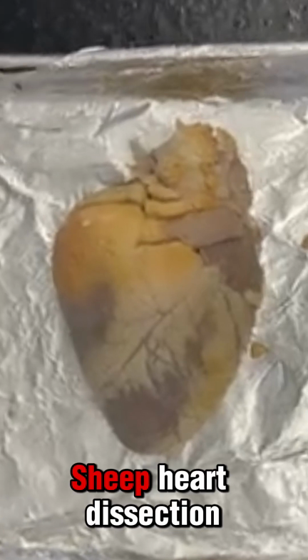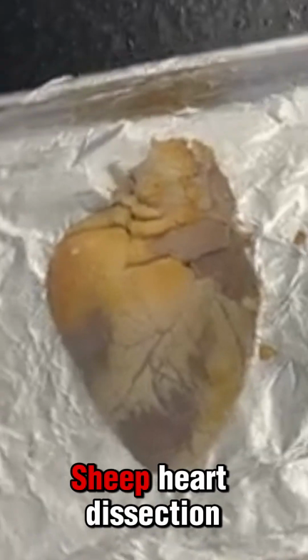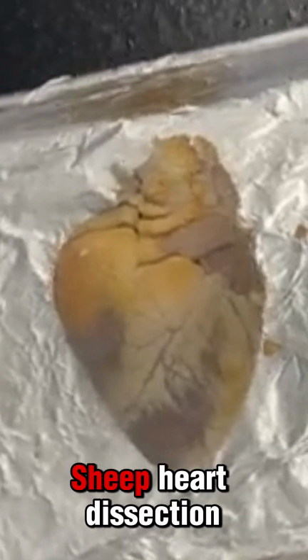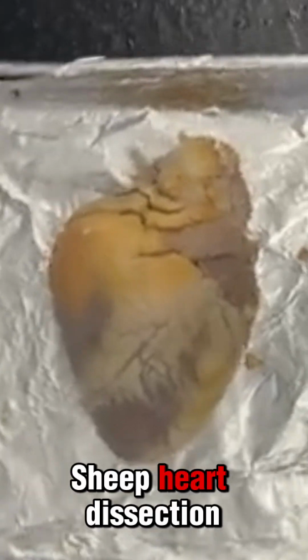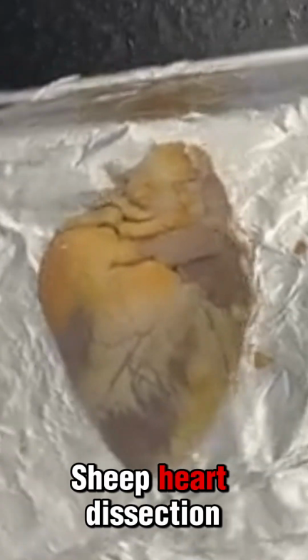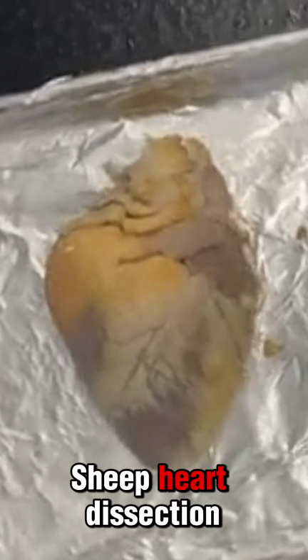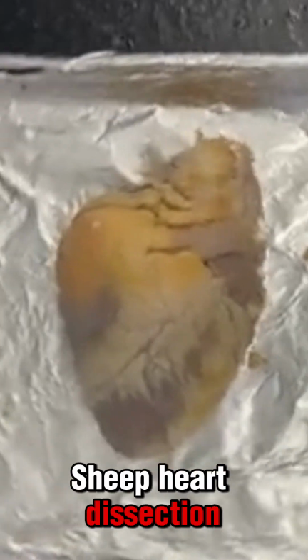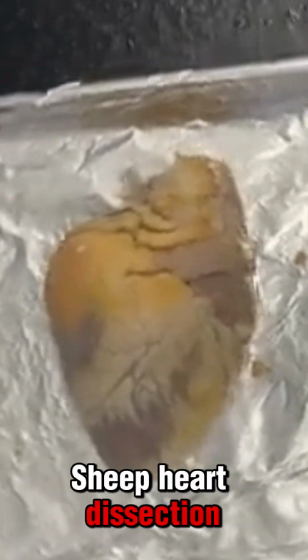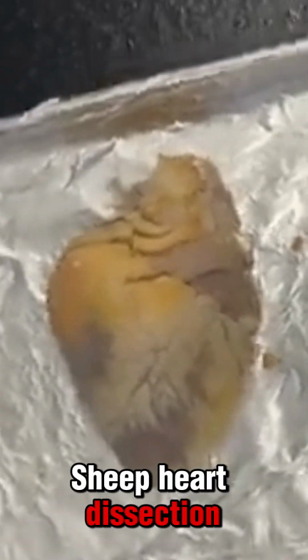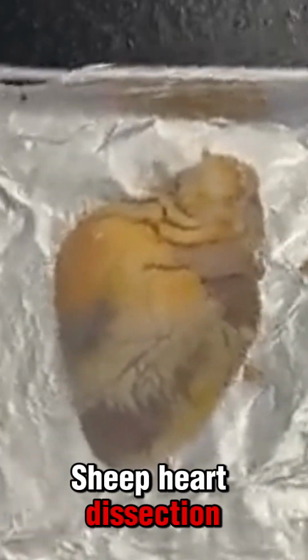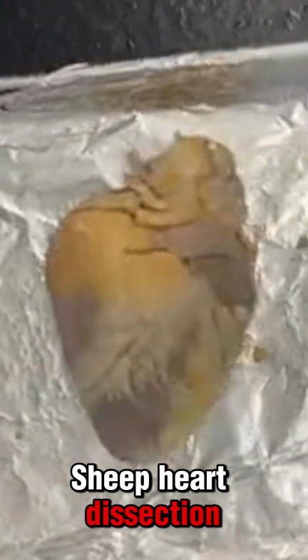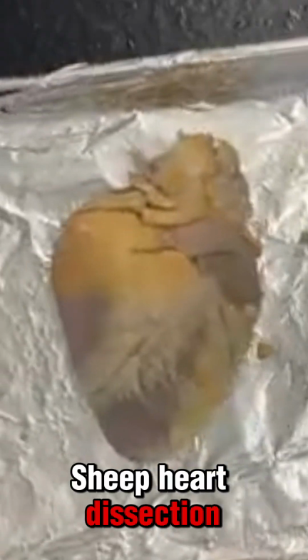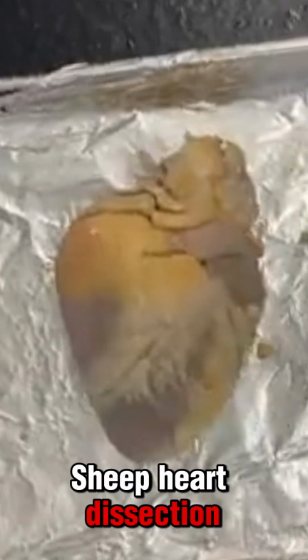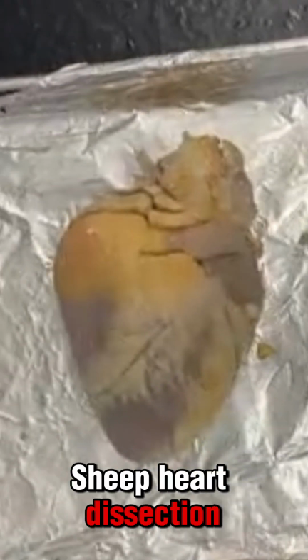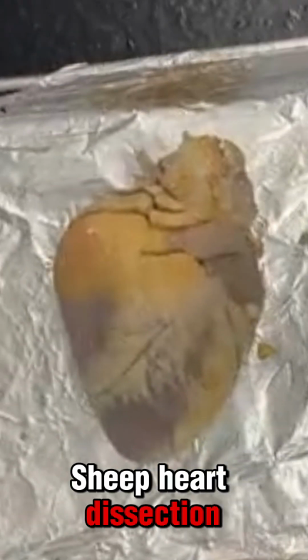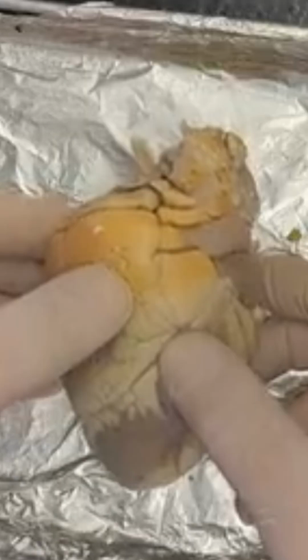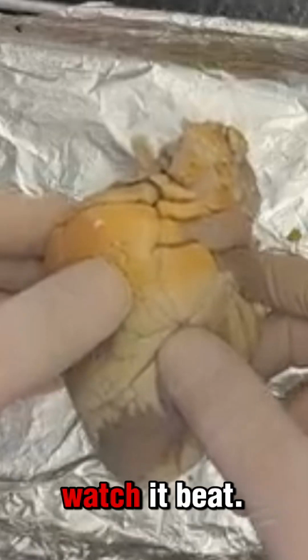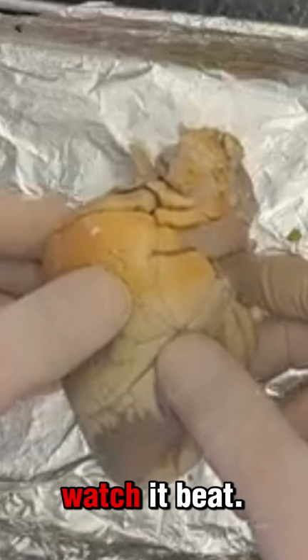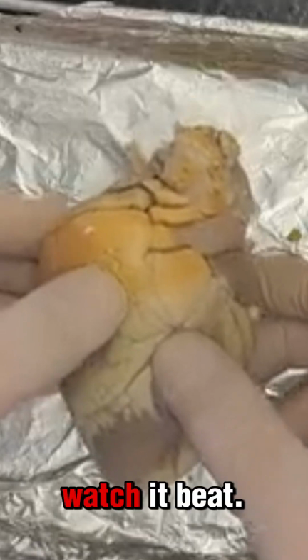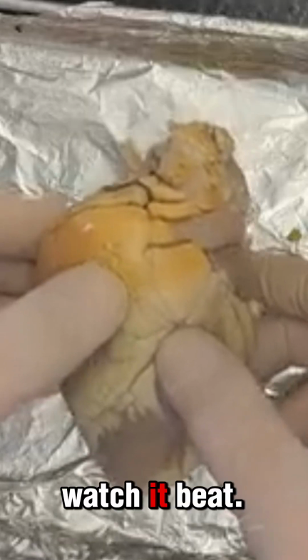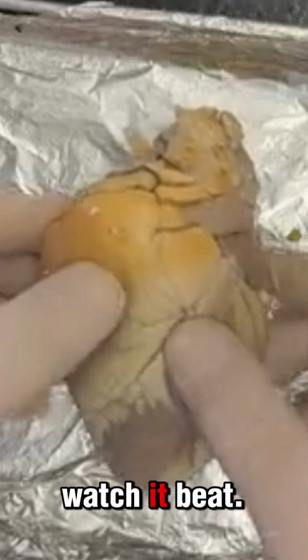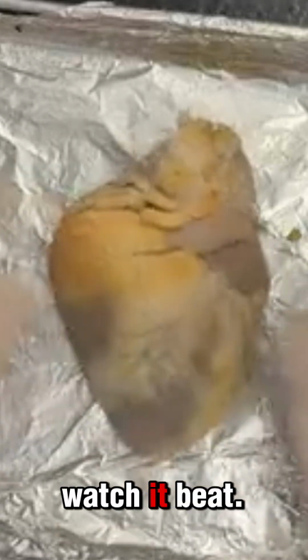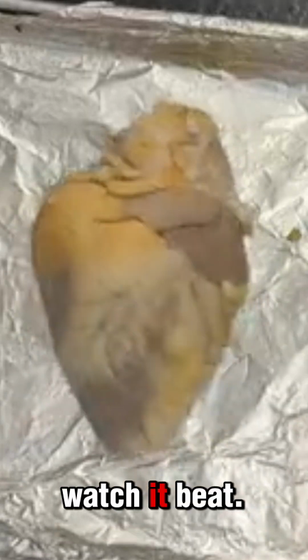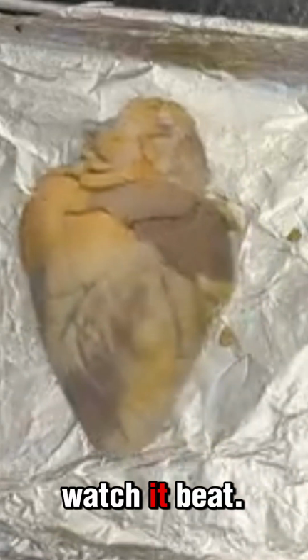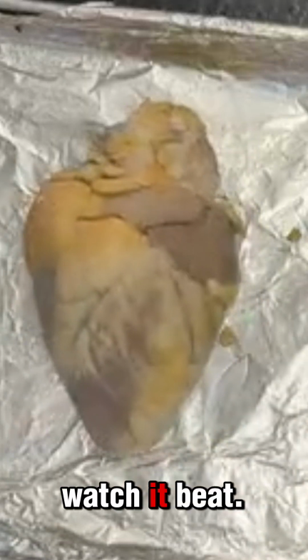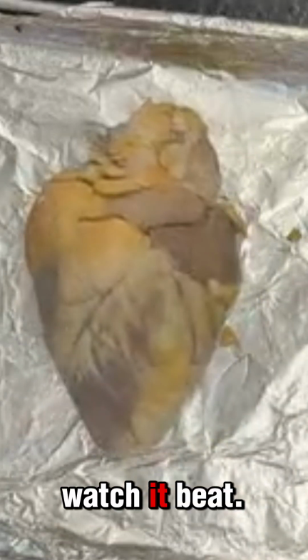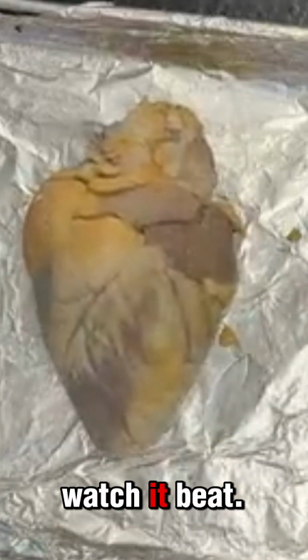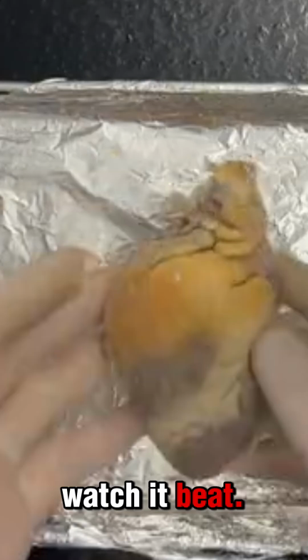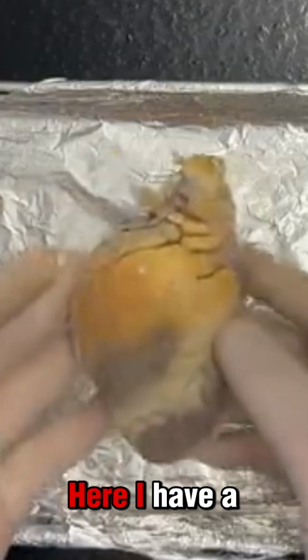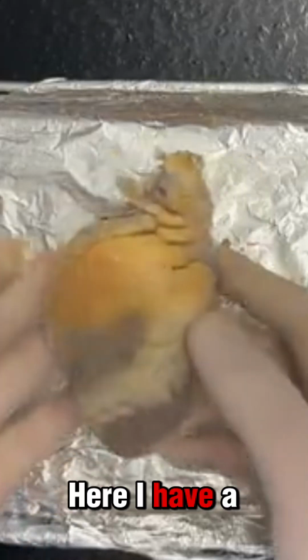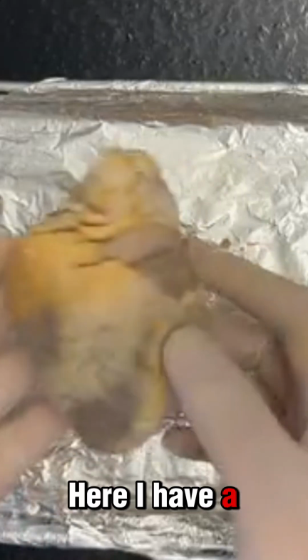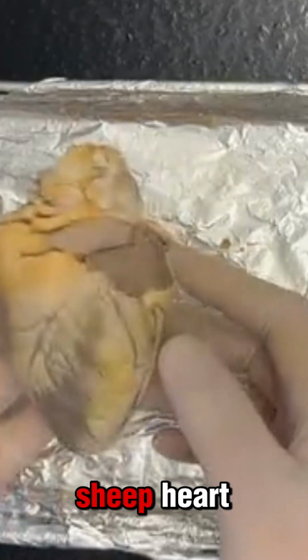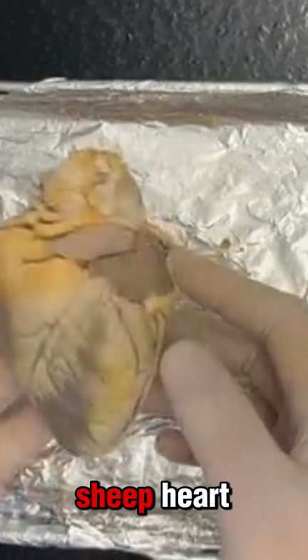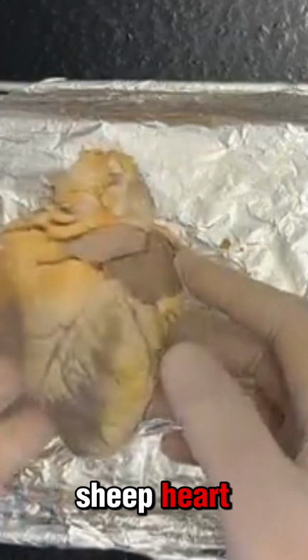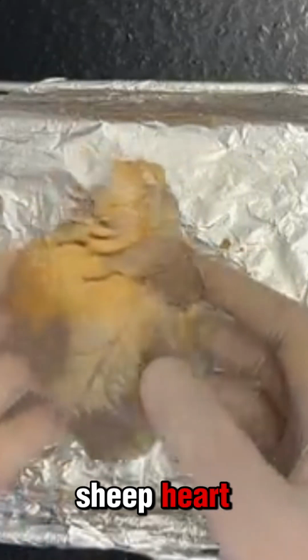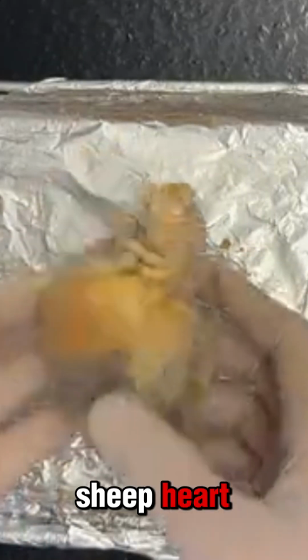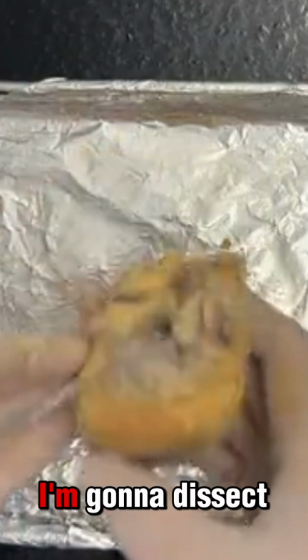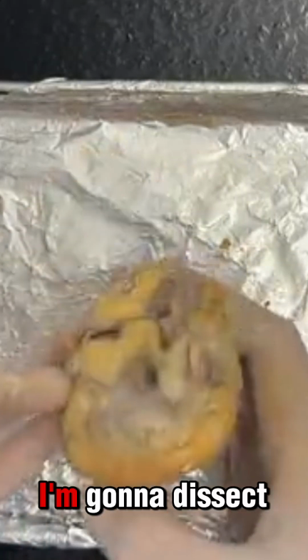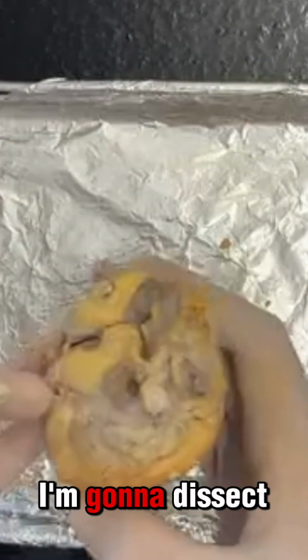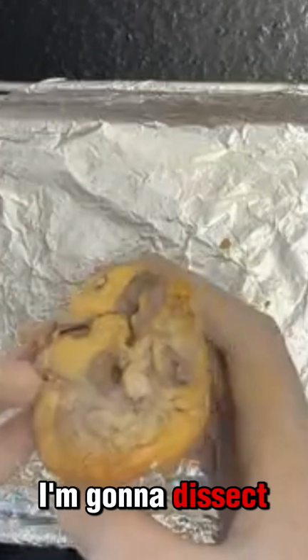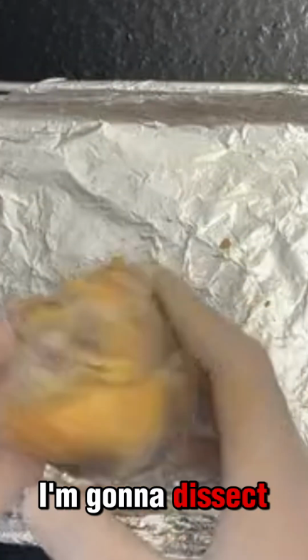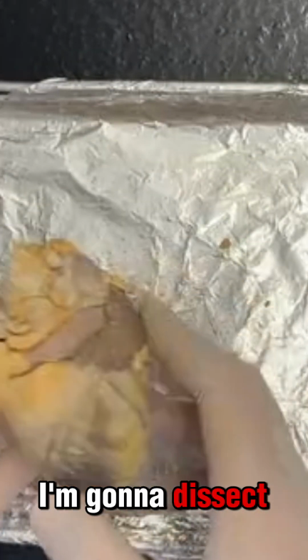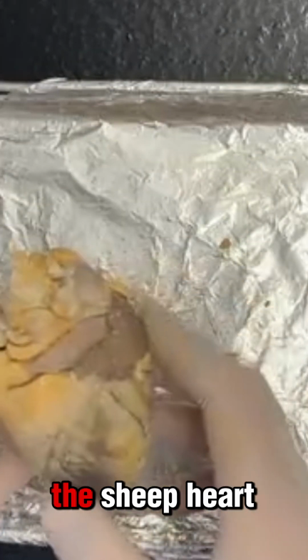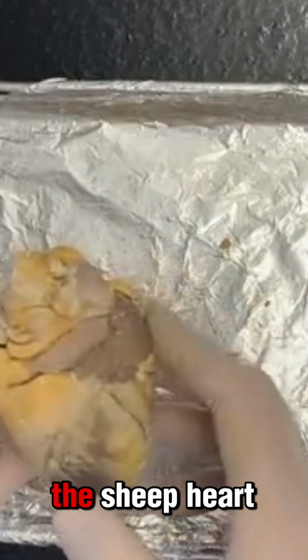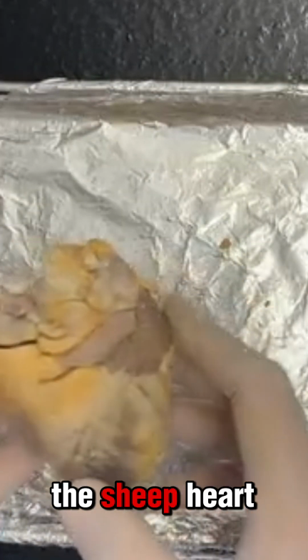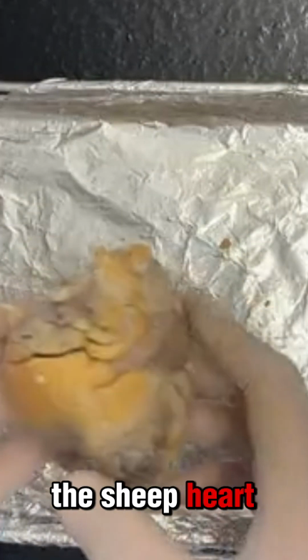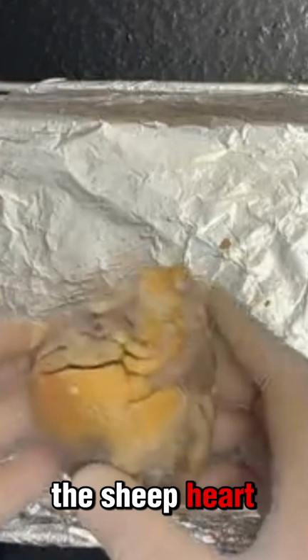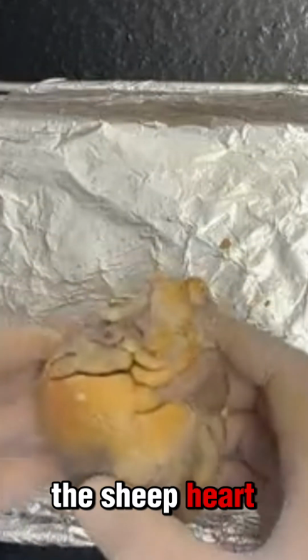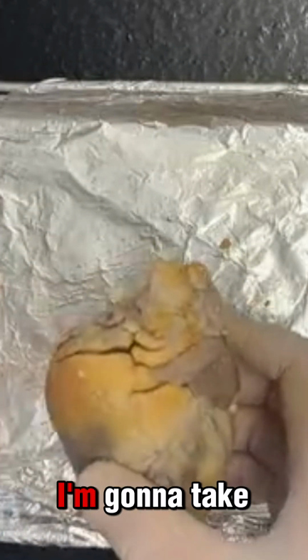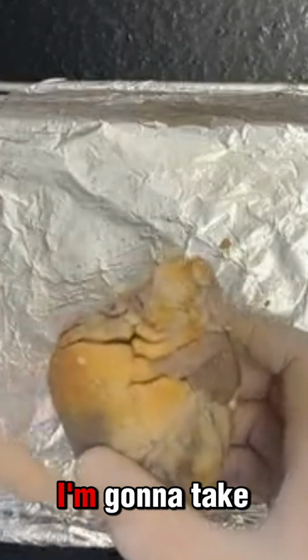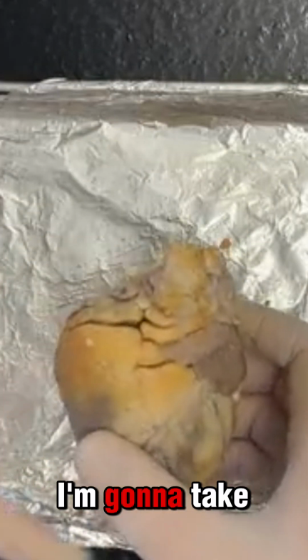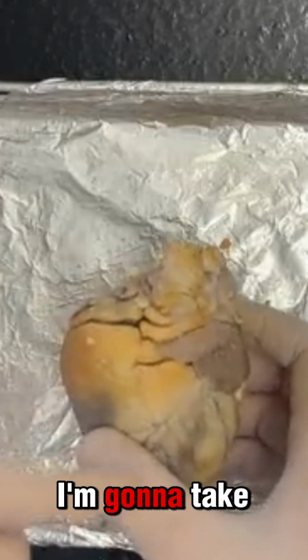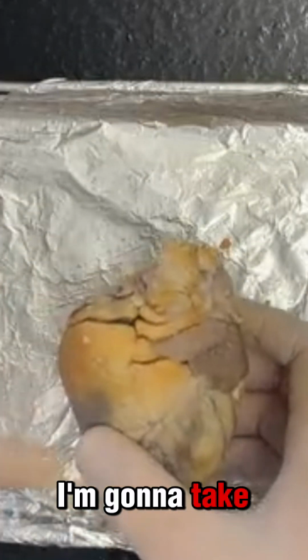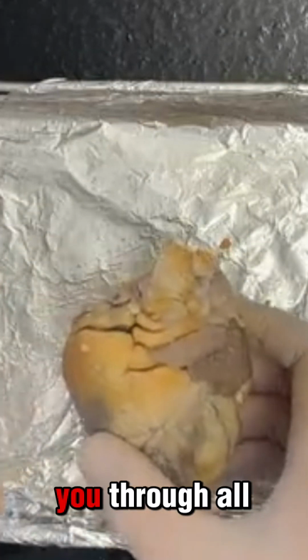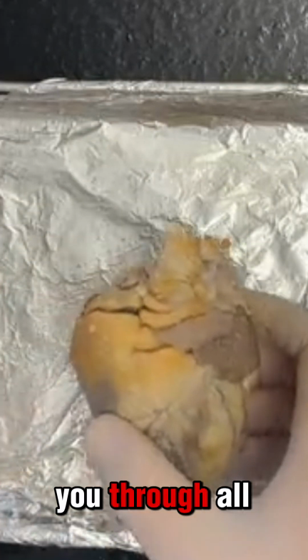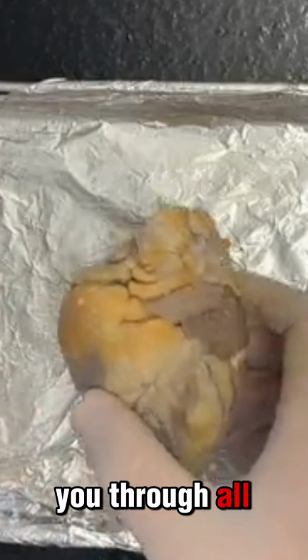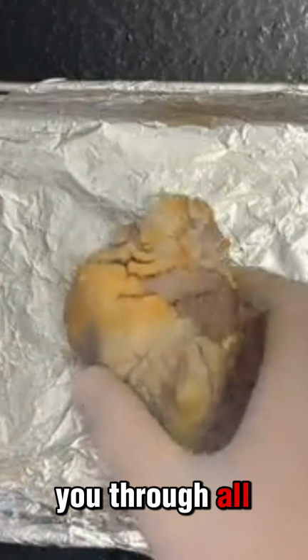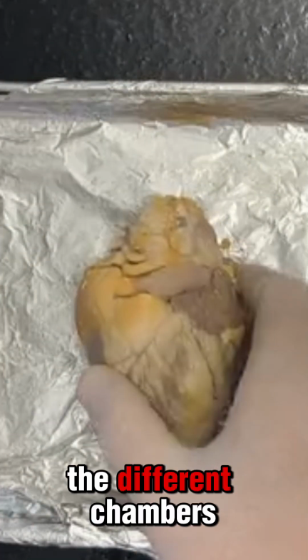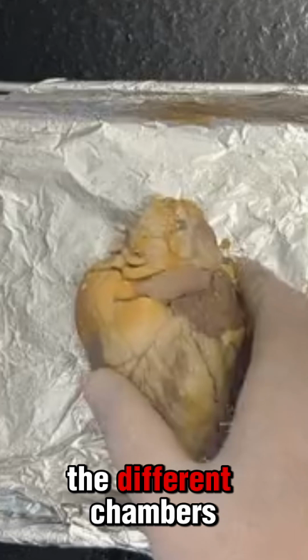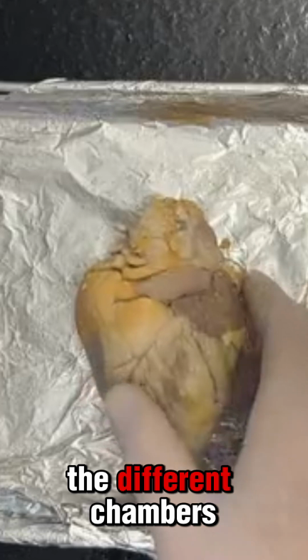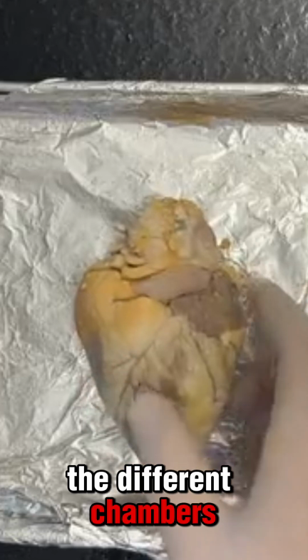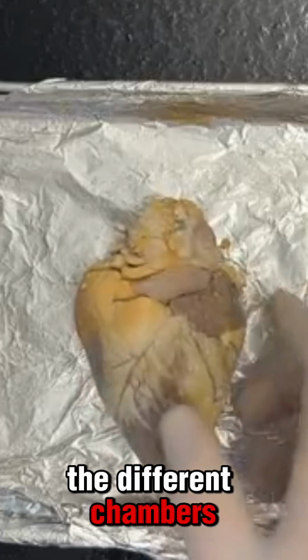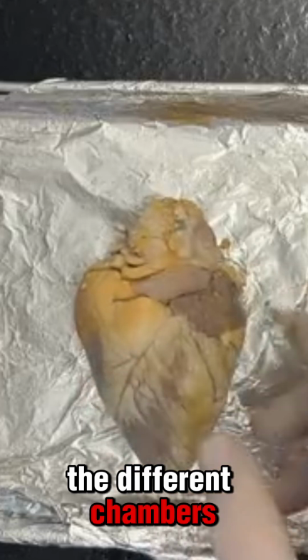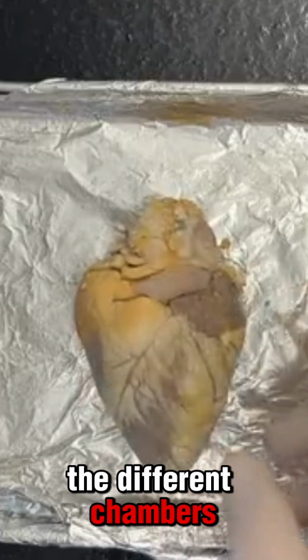Sheep heart dissection. Here I have a sheep heart. I'm going to dissect the sheep heart and take you through all the different chambers.